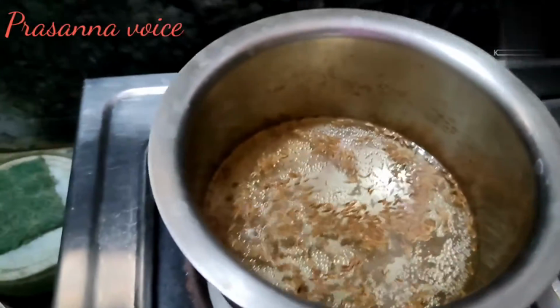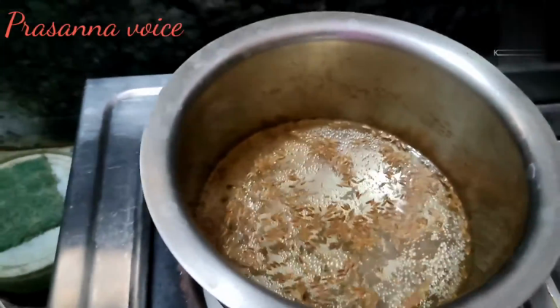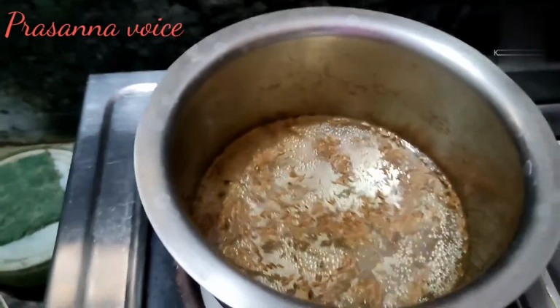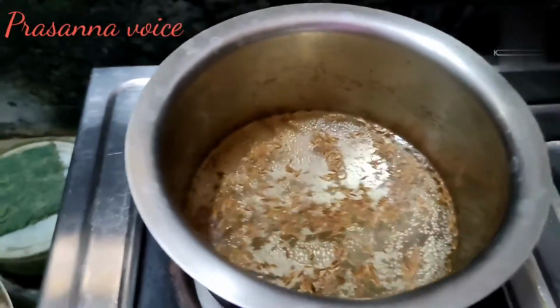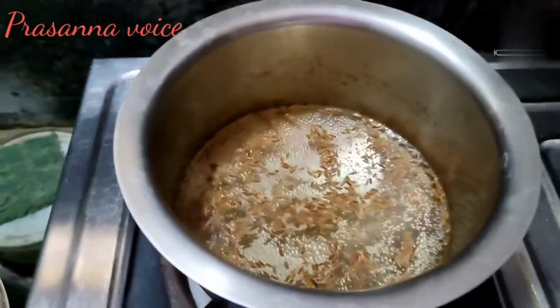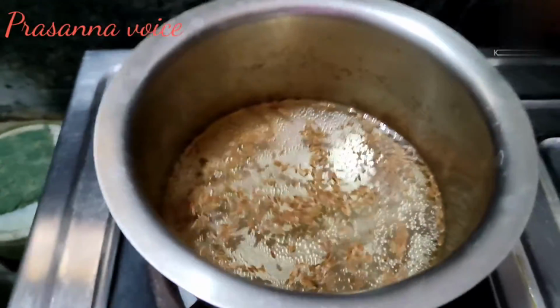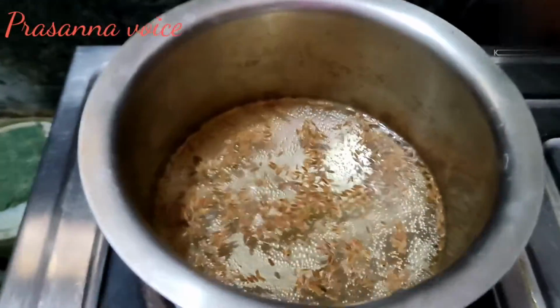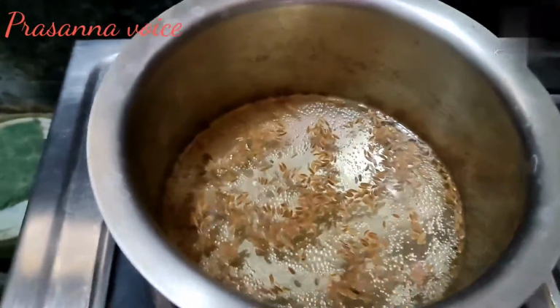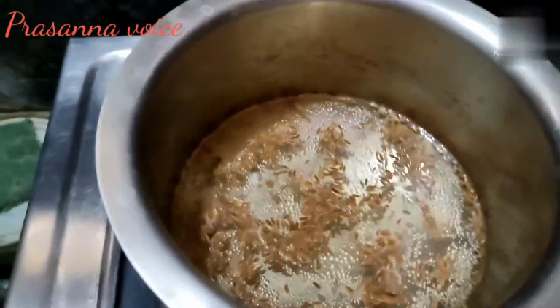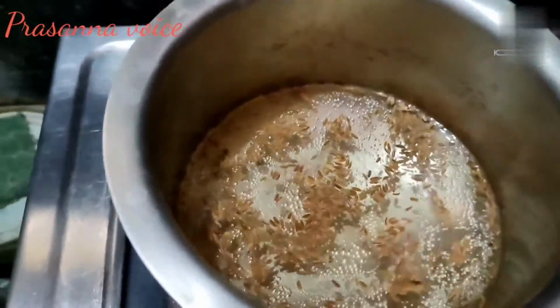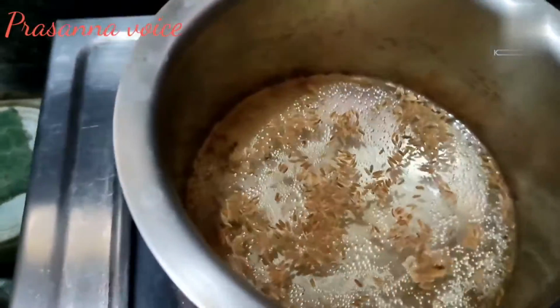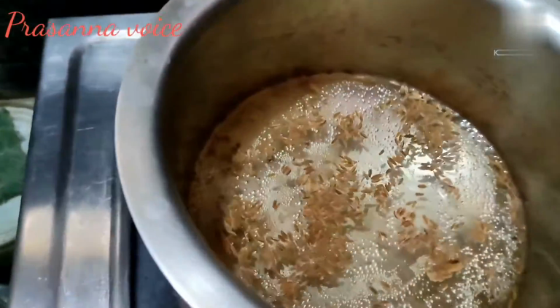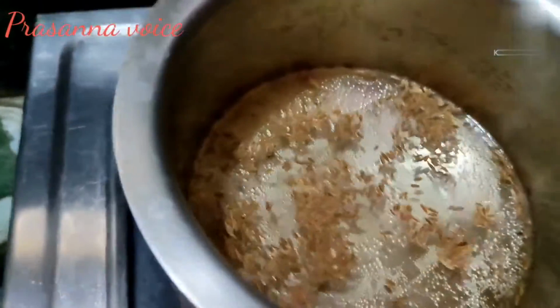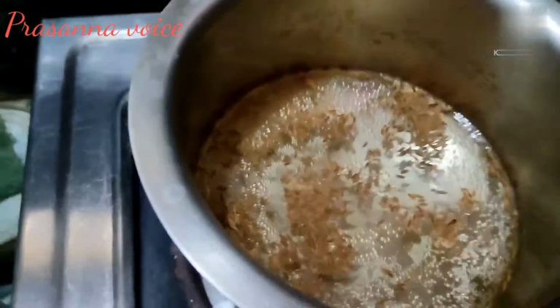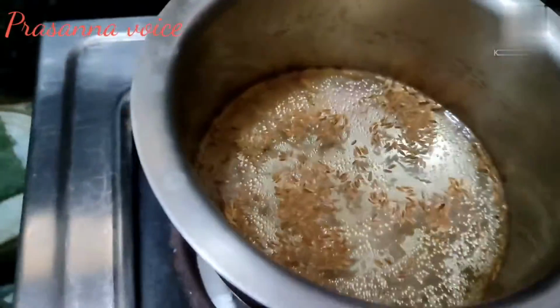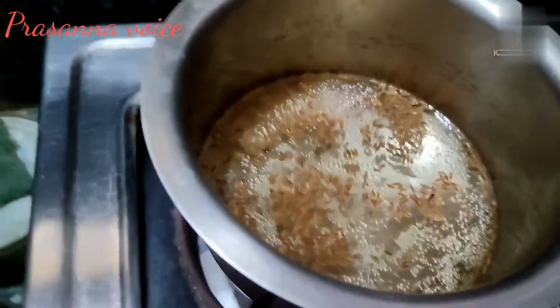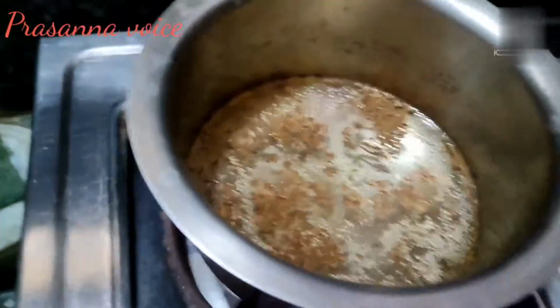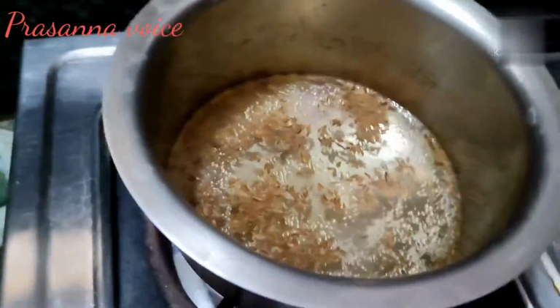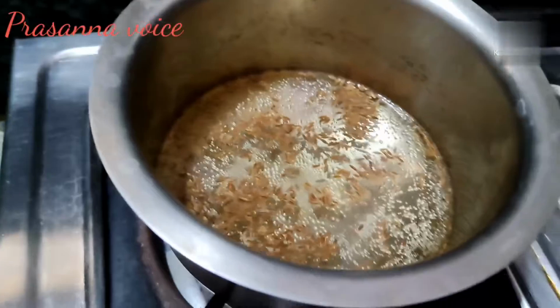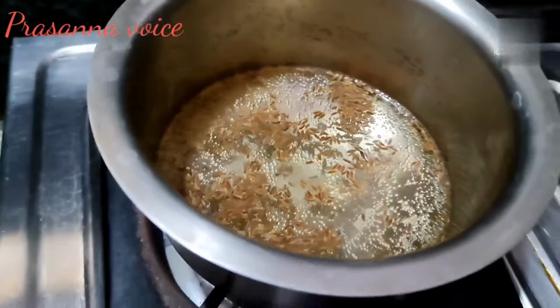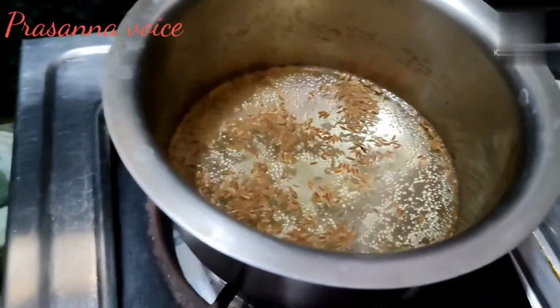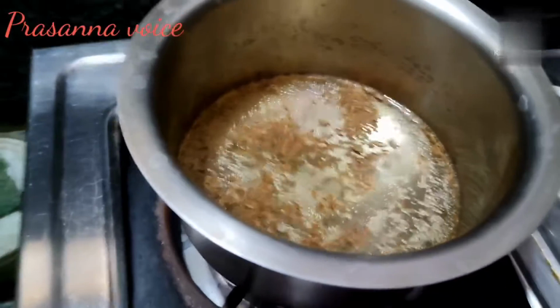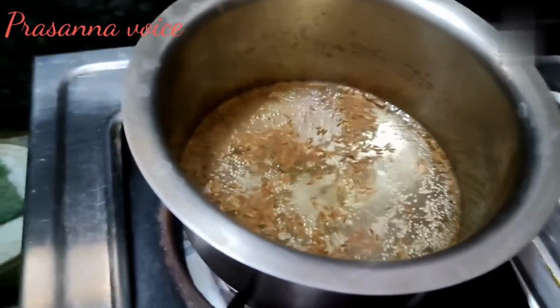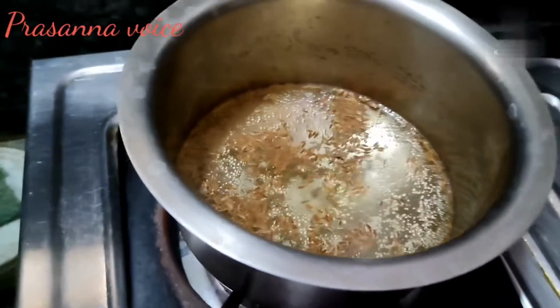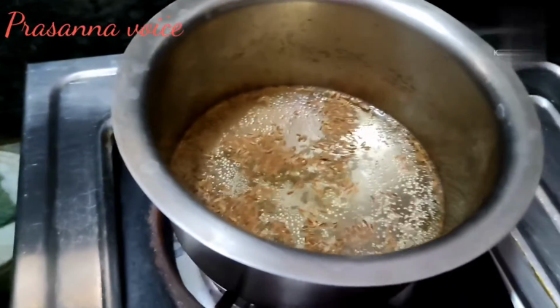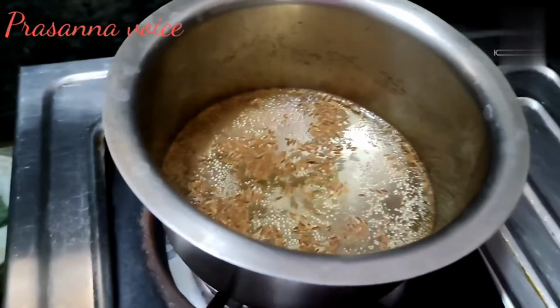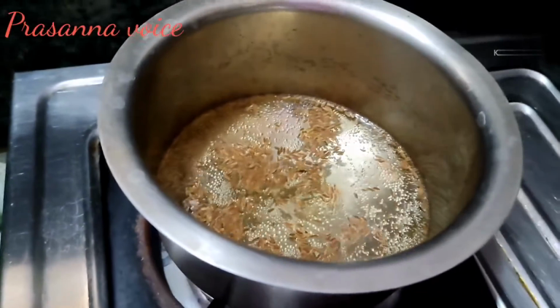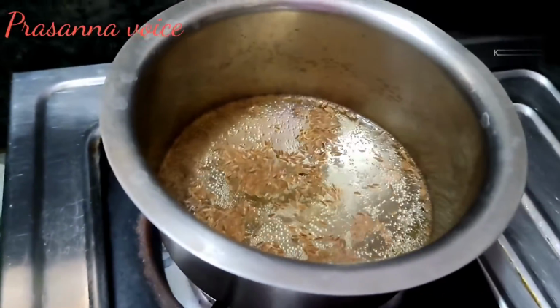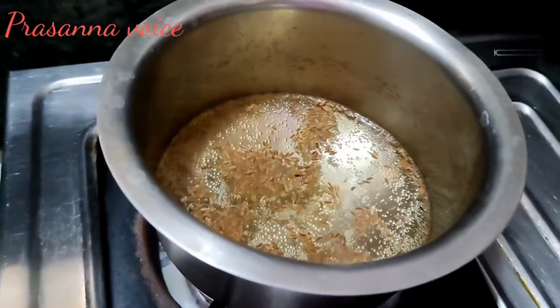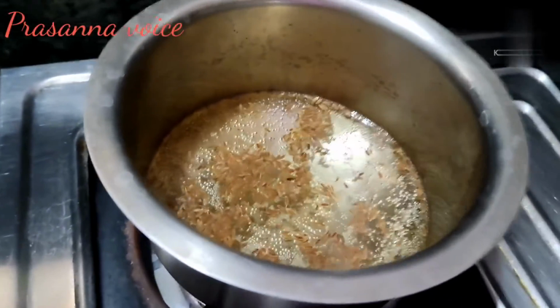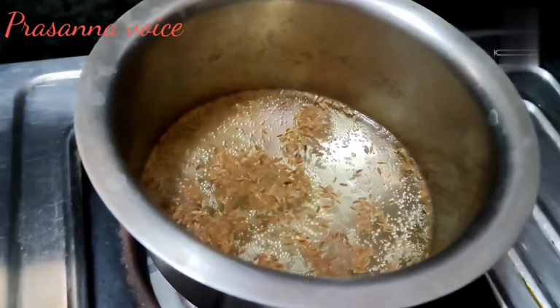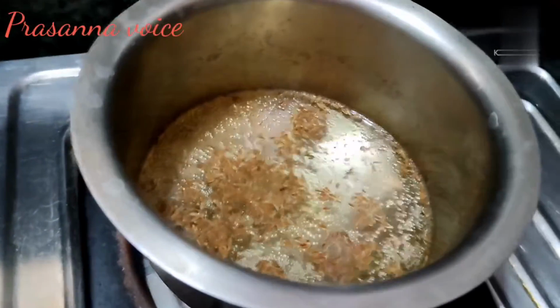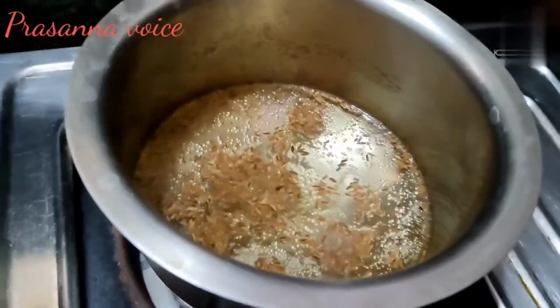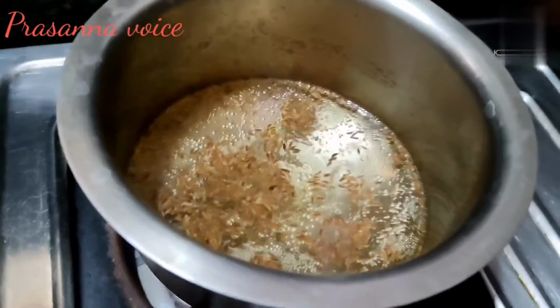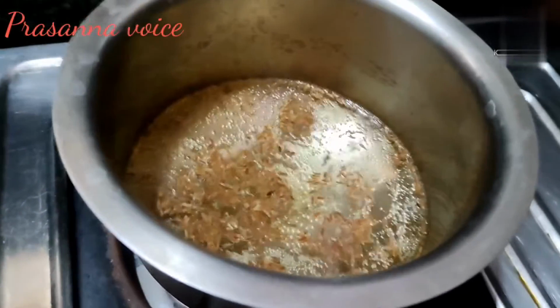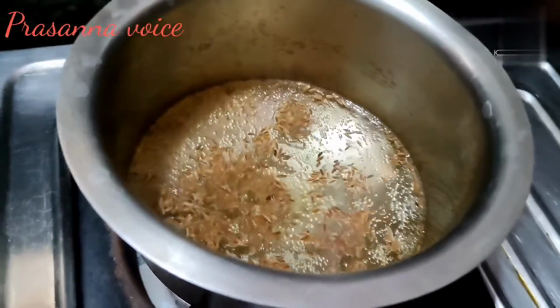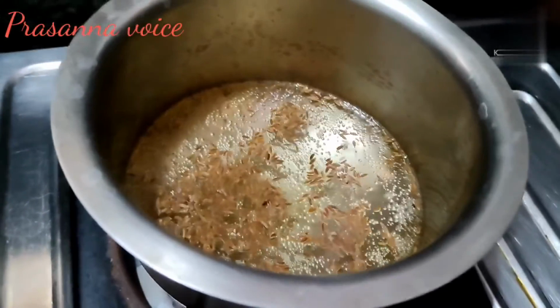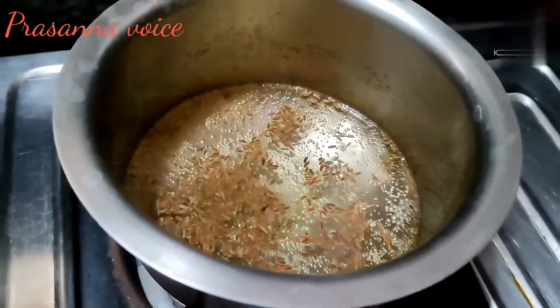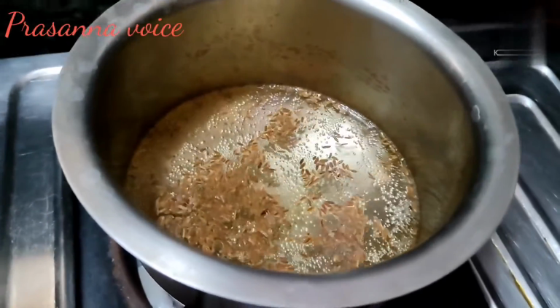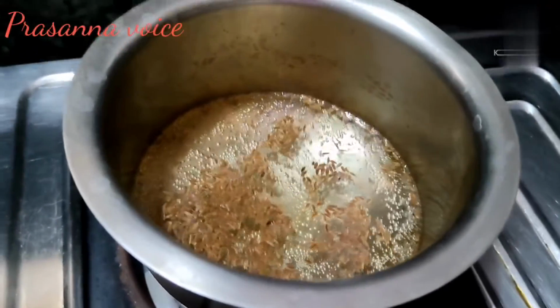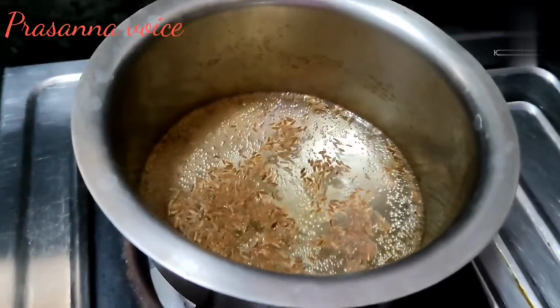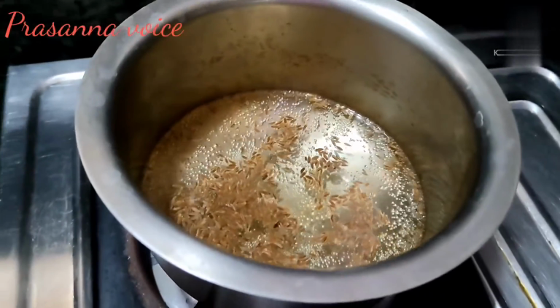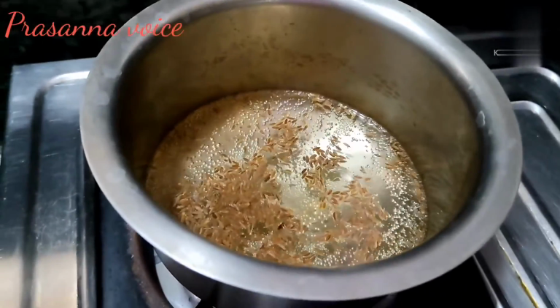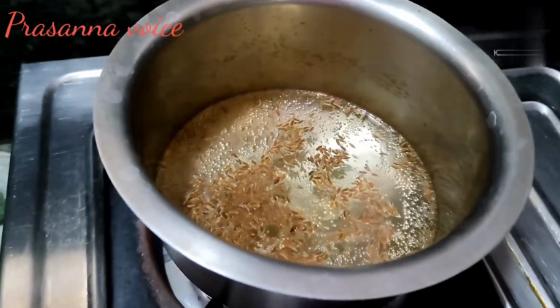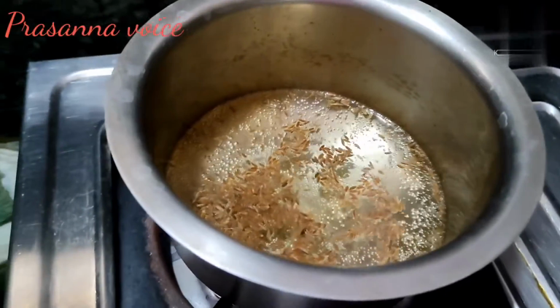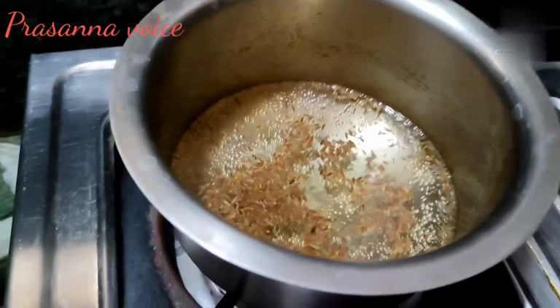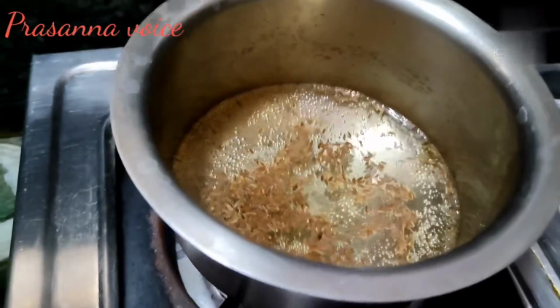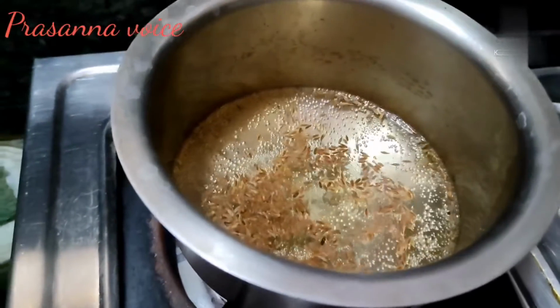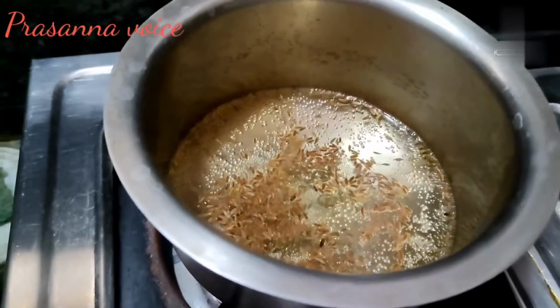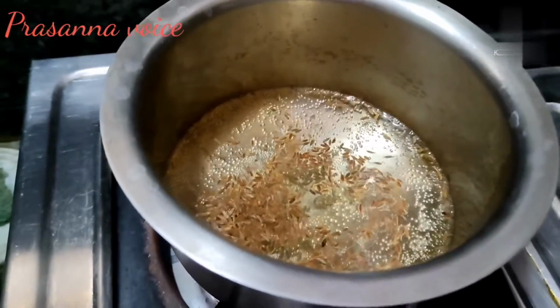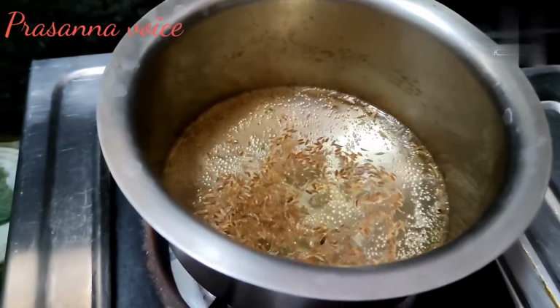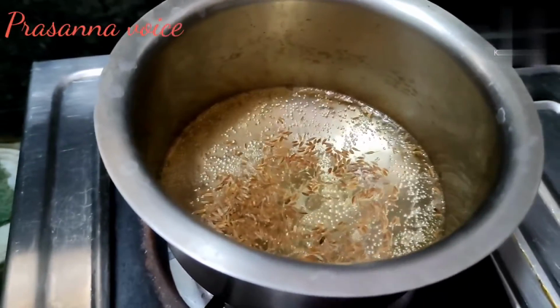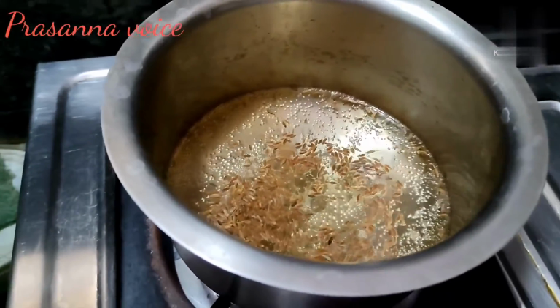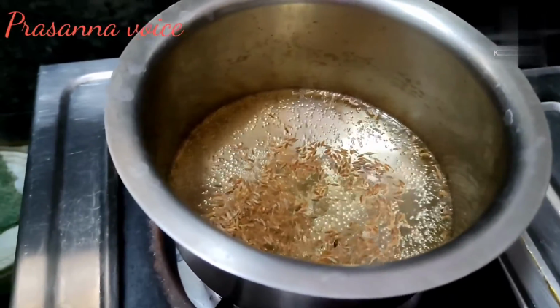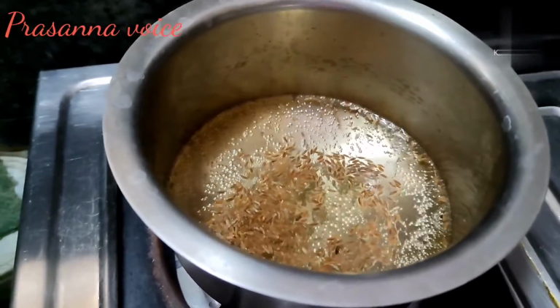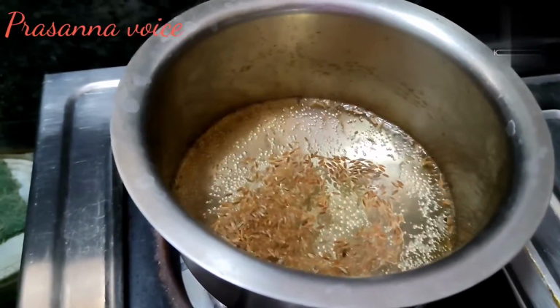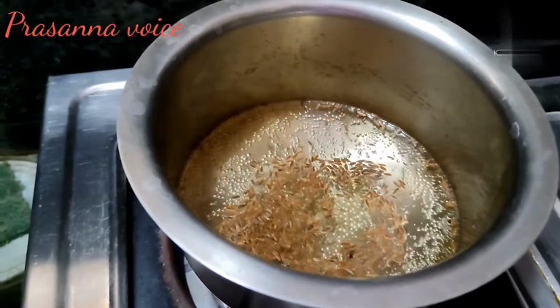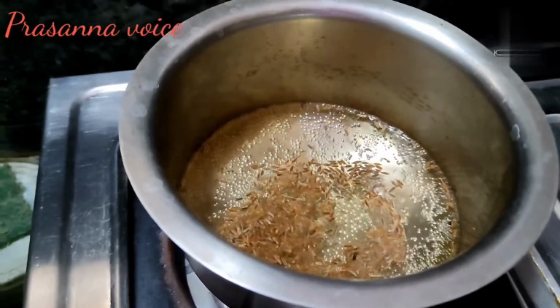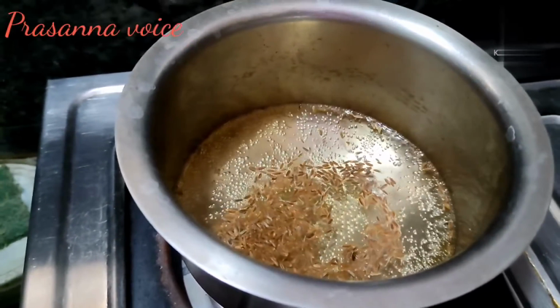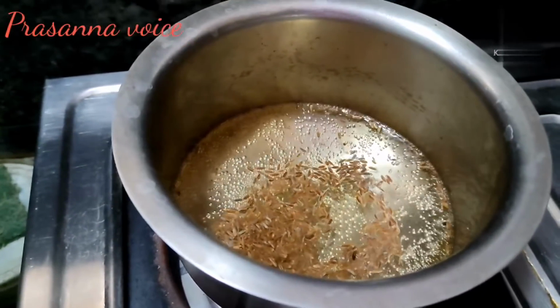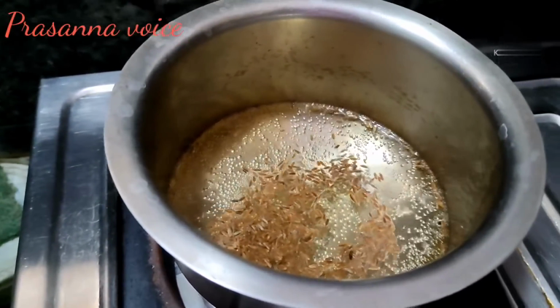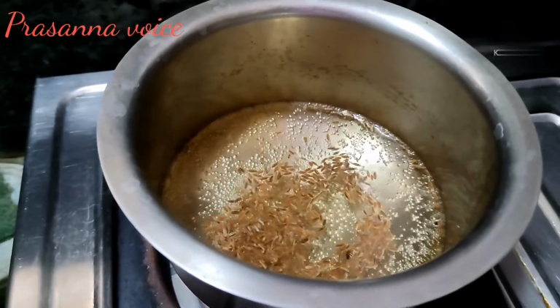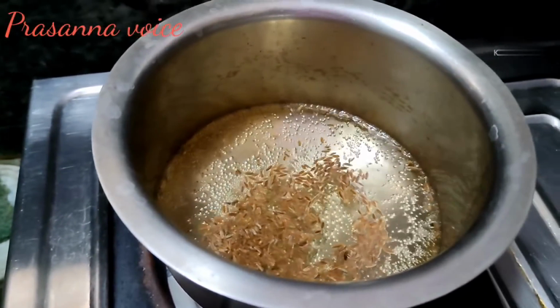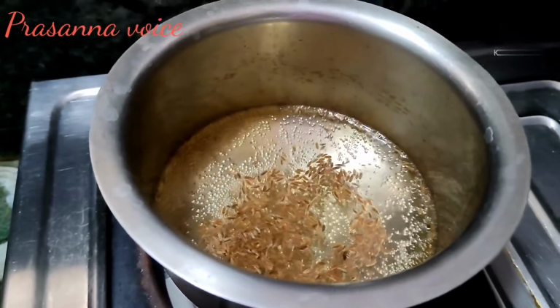I will put it in the yellow color. I will put it in the stove of the glass.